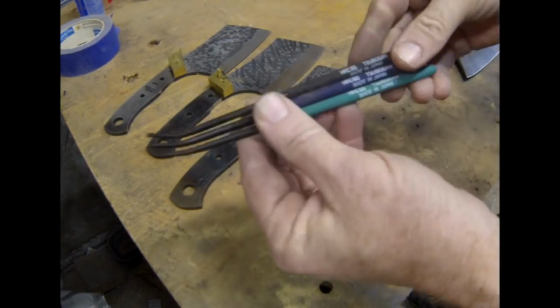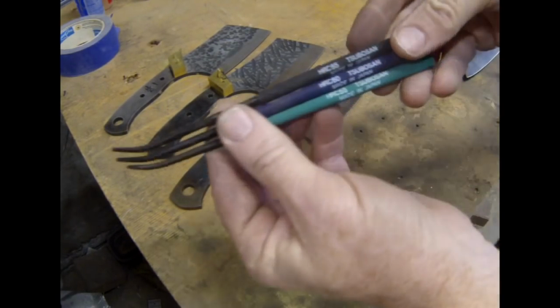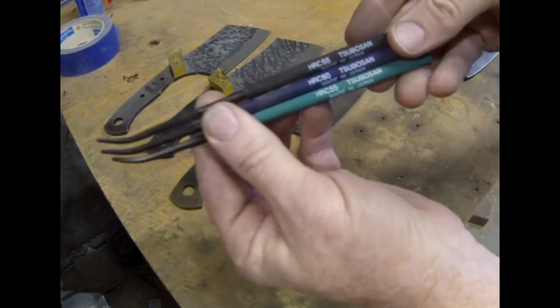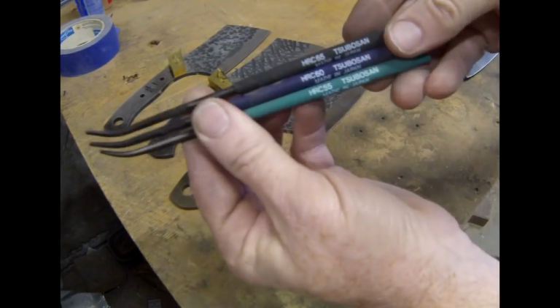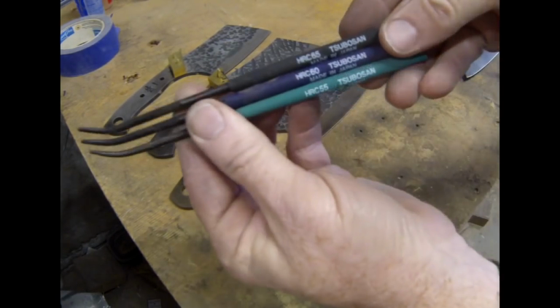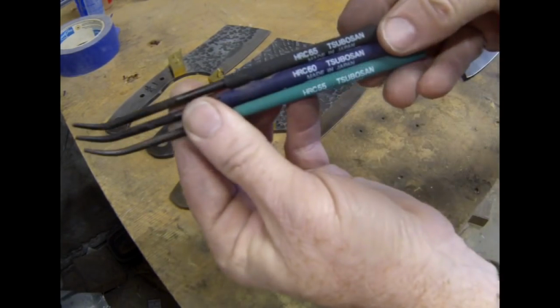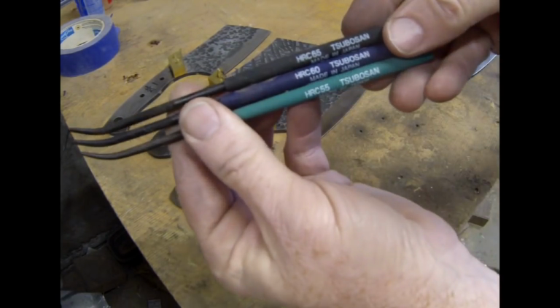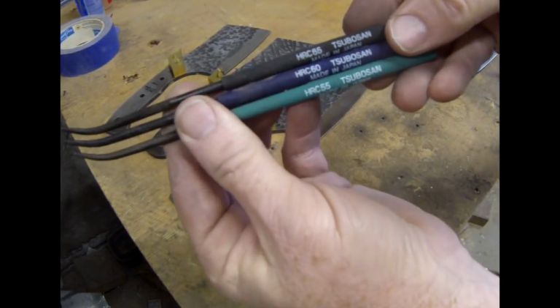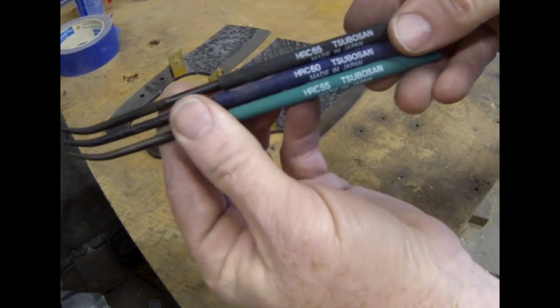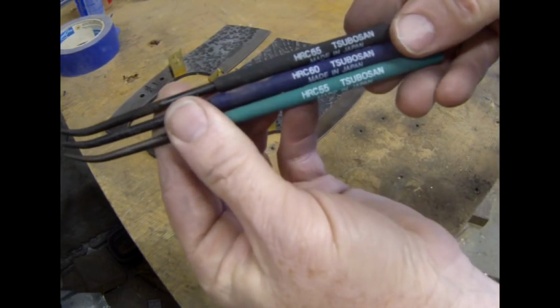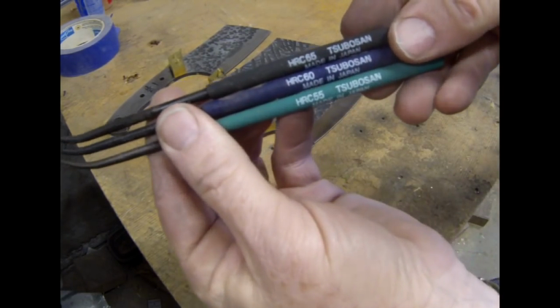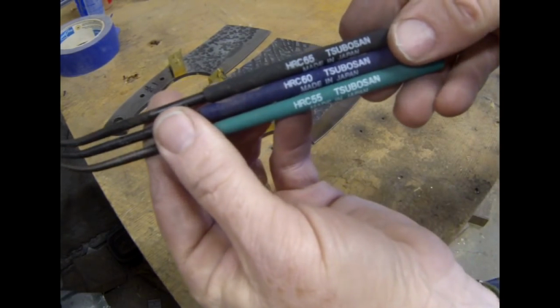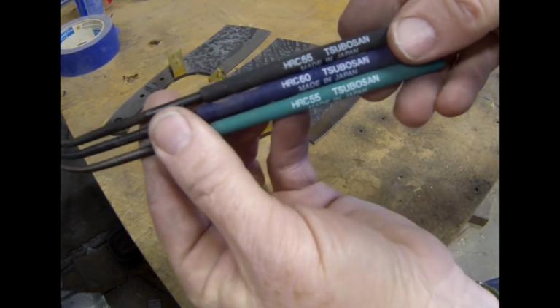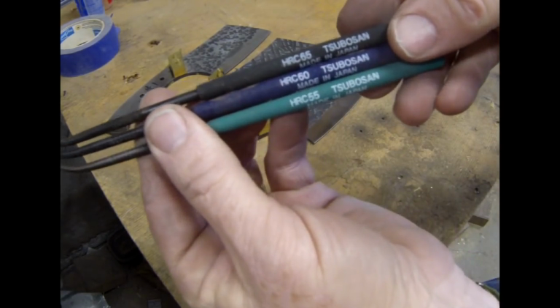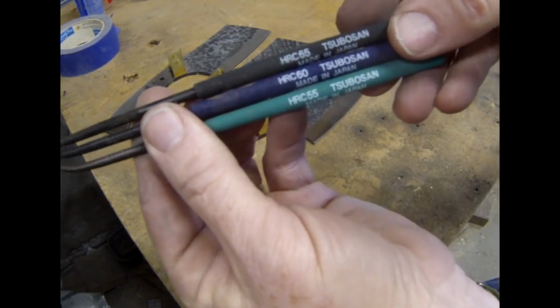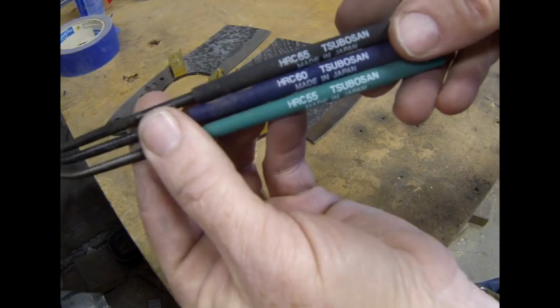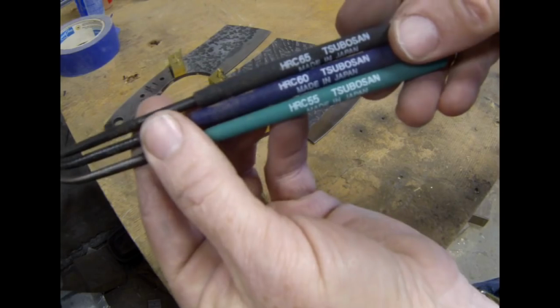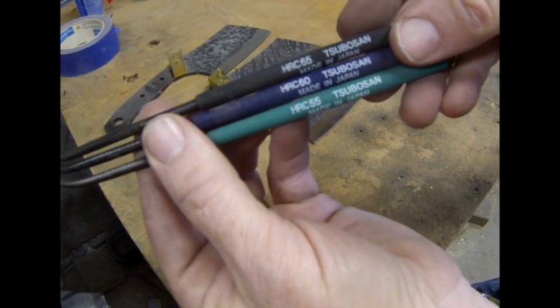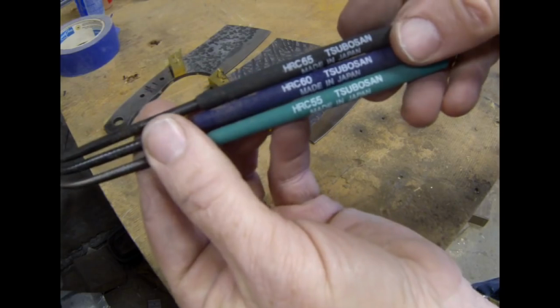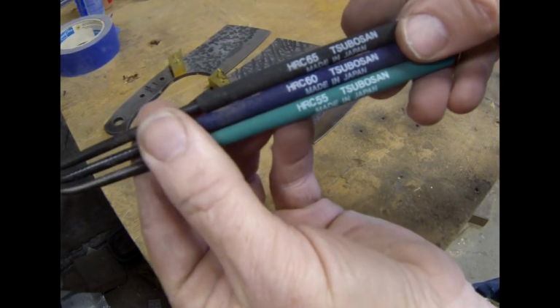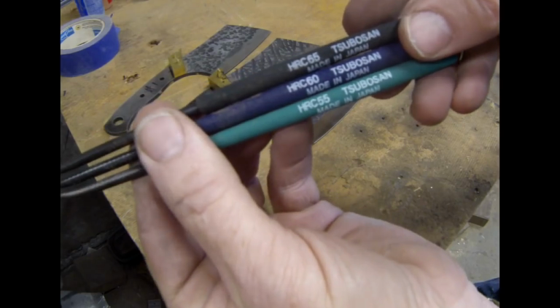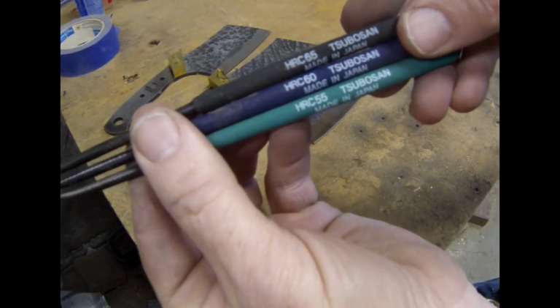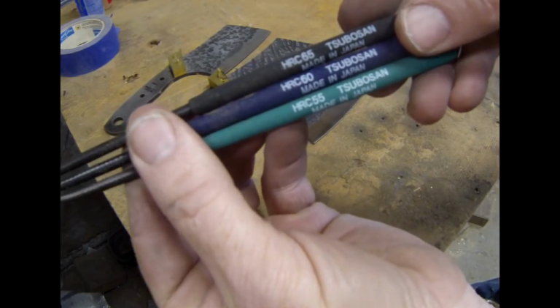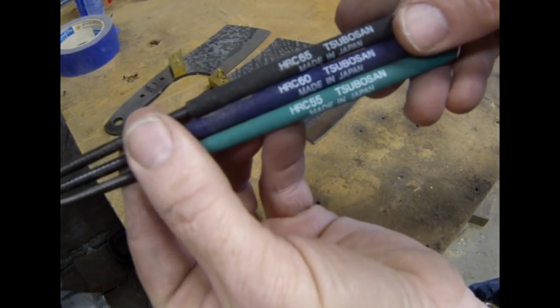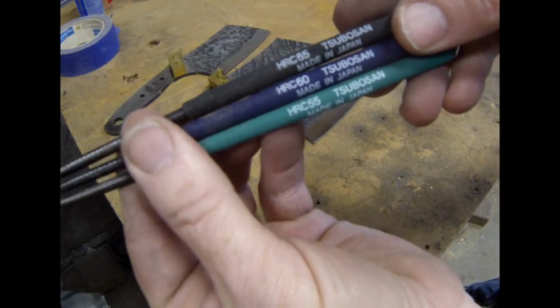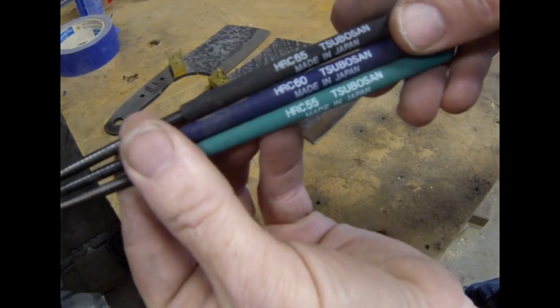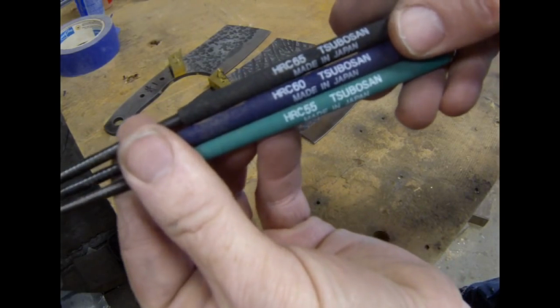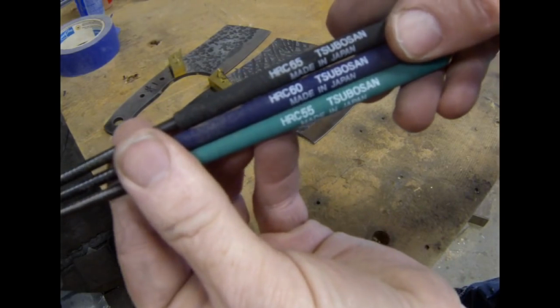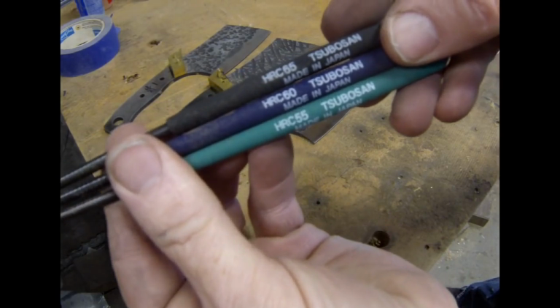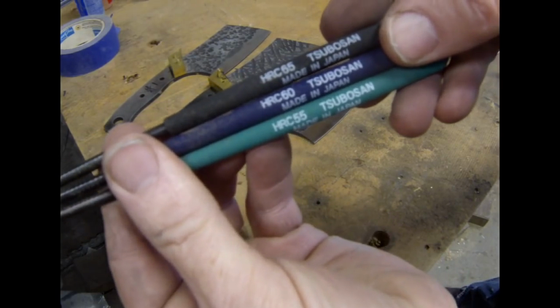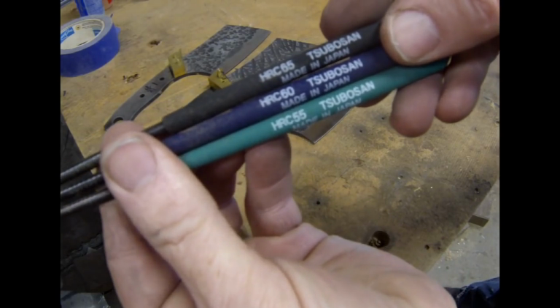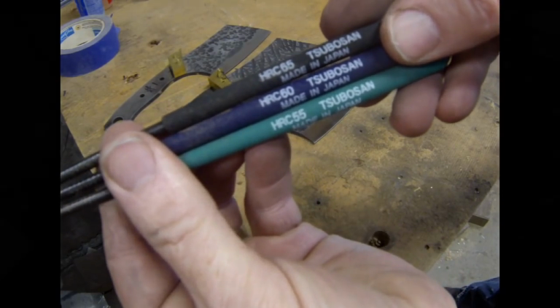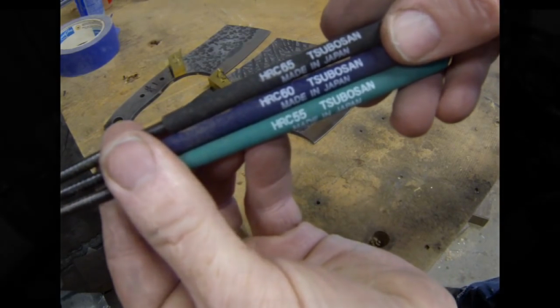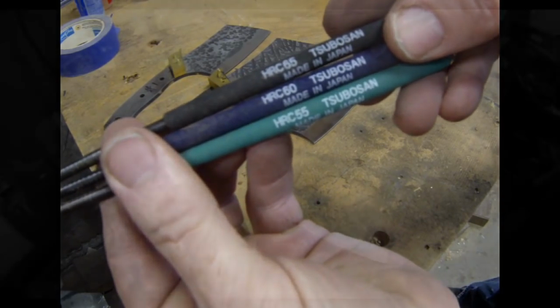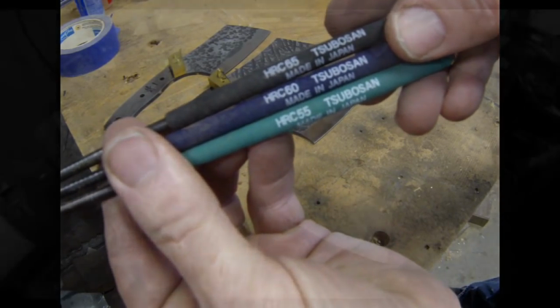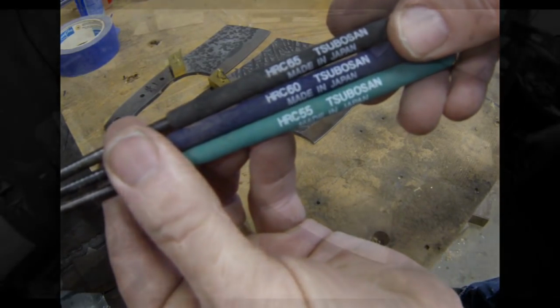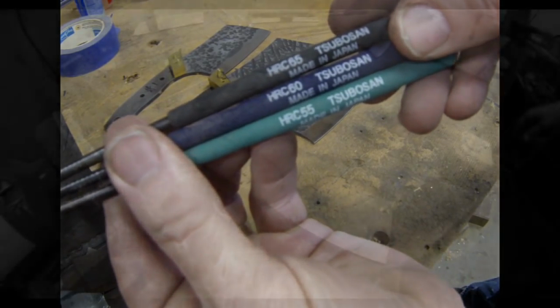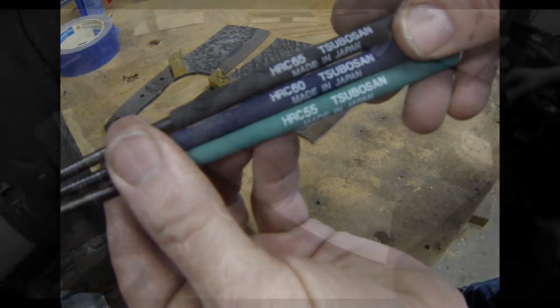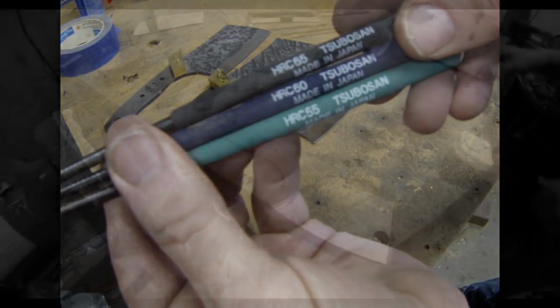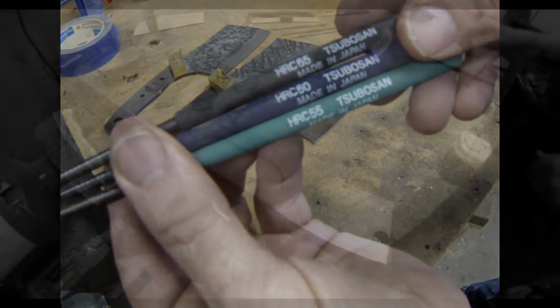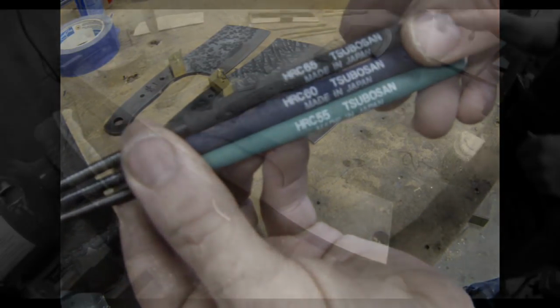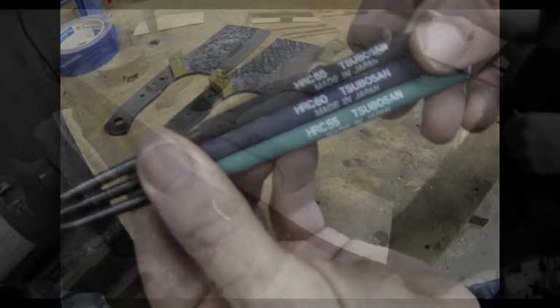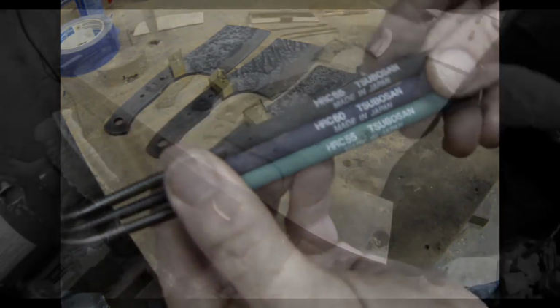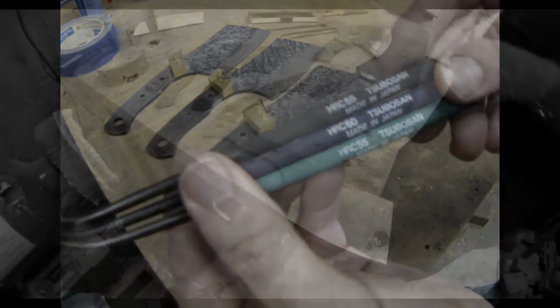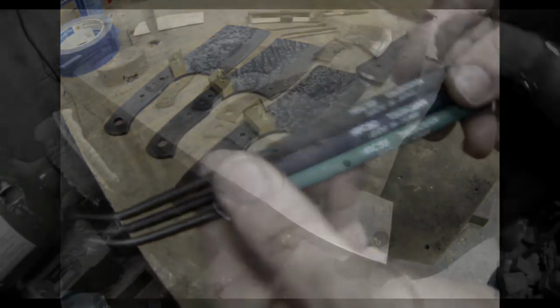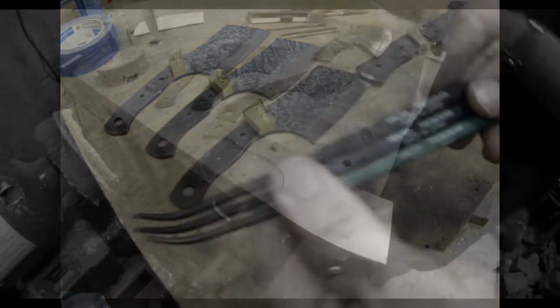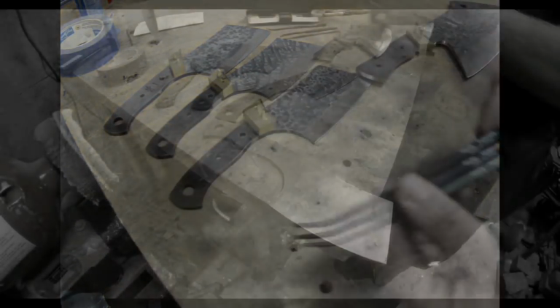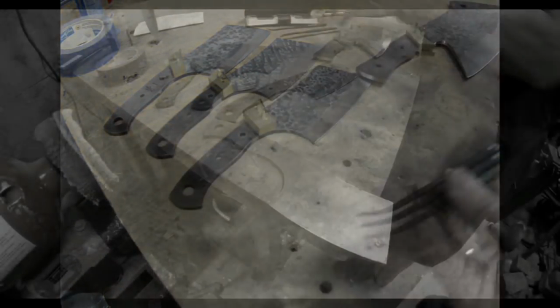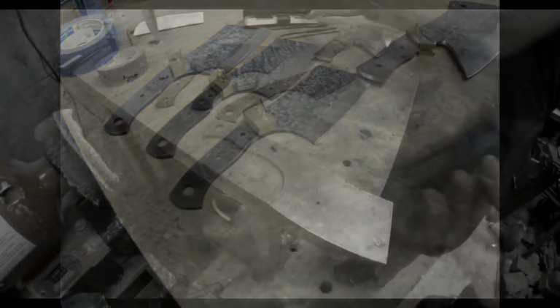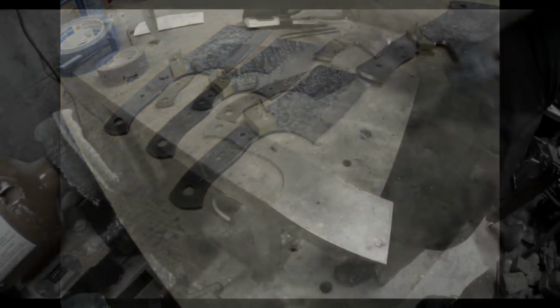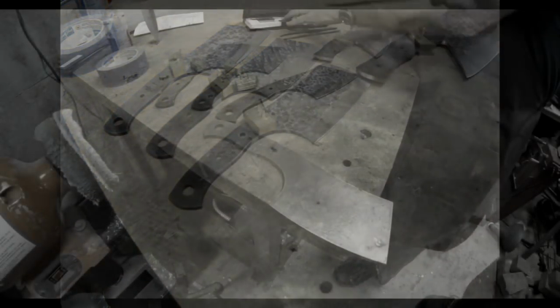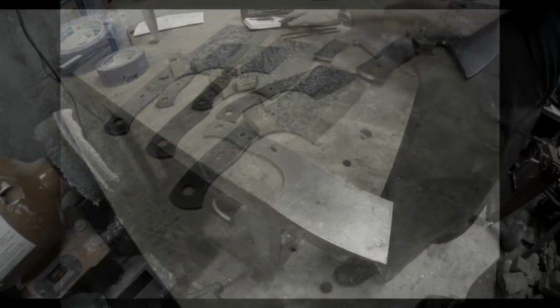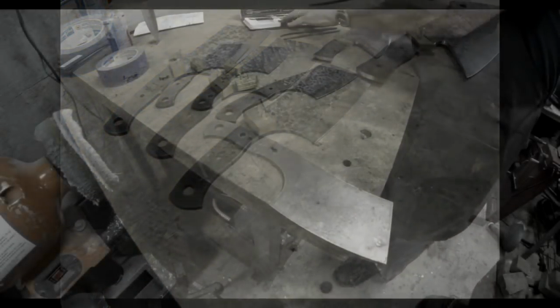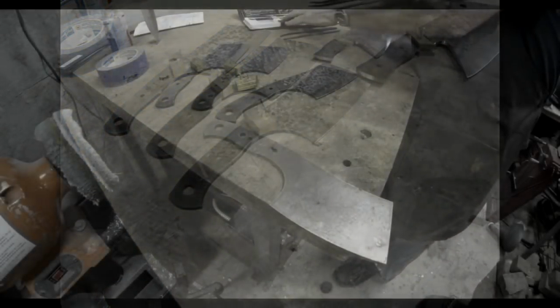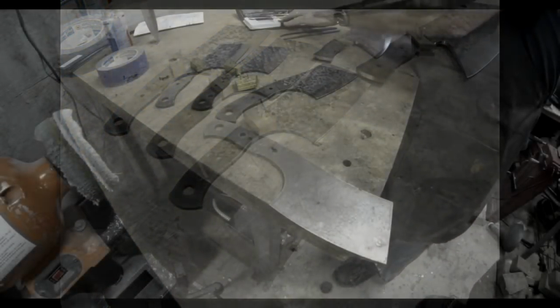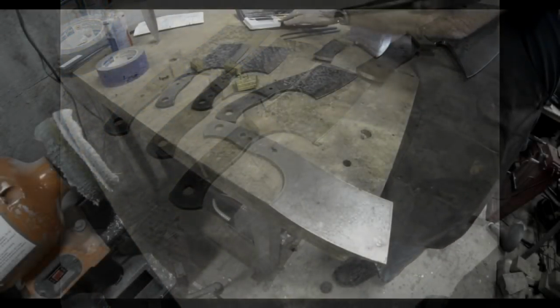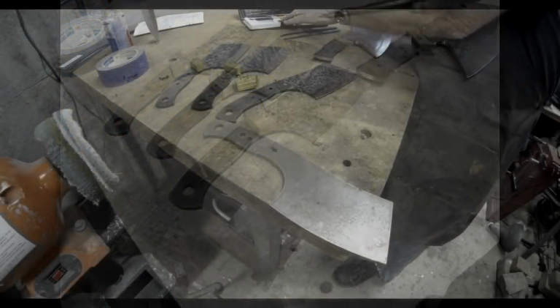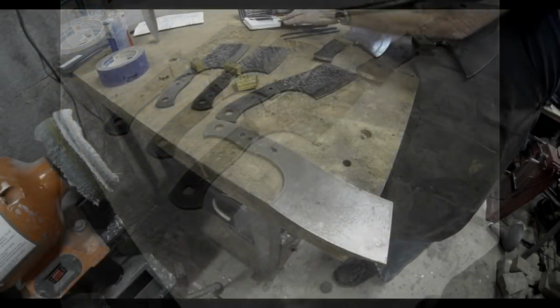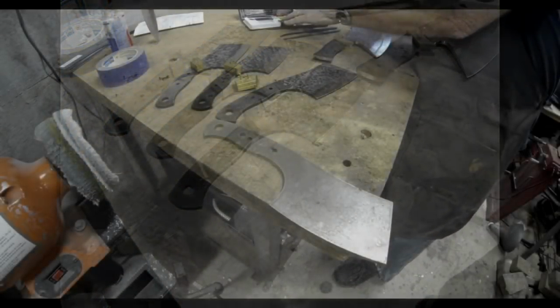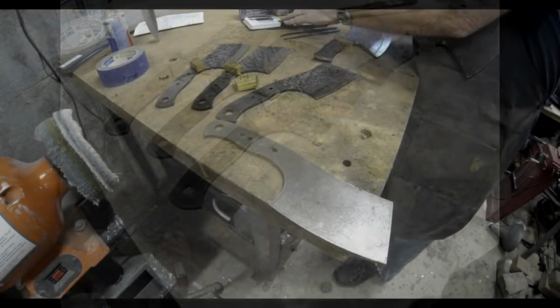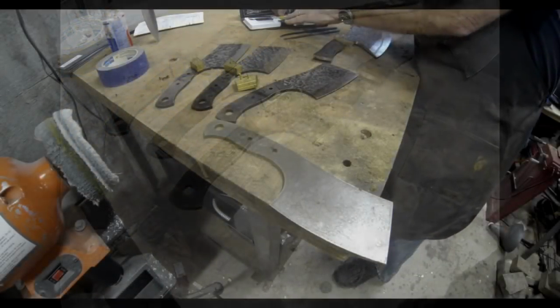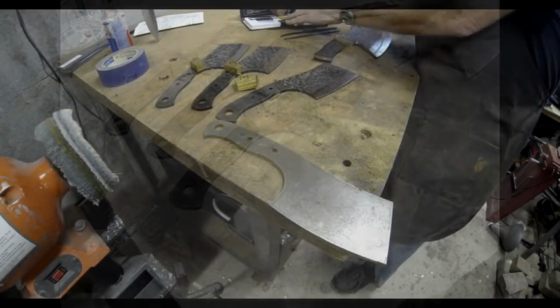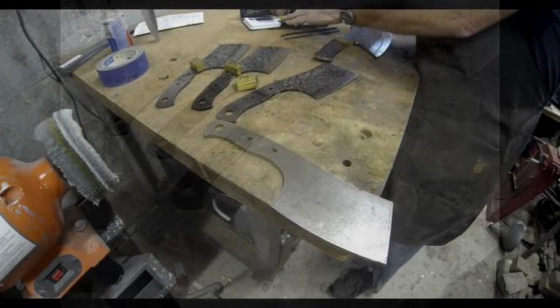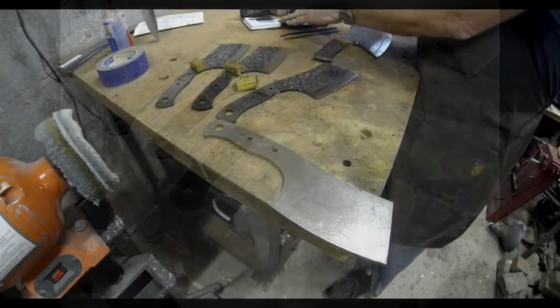They come with about six files in the pack, but for knife makers we're really going to look at or use mostly the 55, the 60, and the 65.